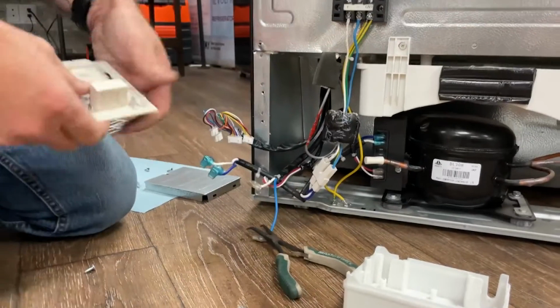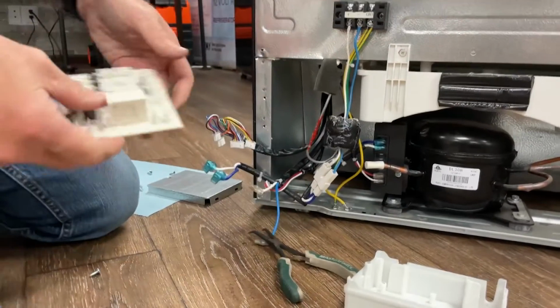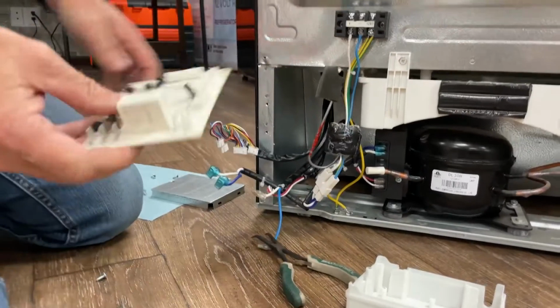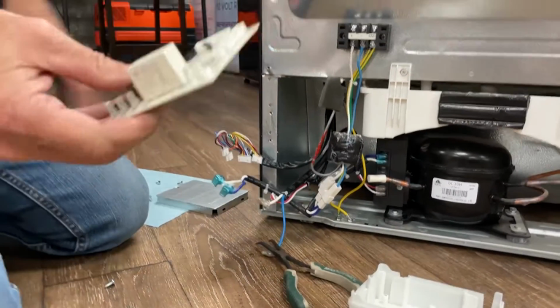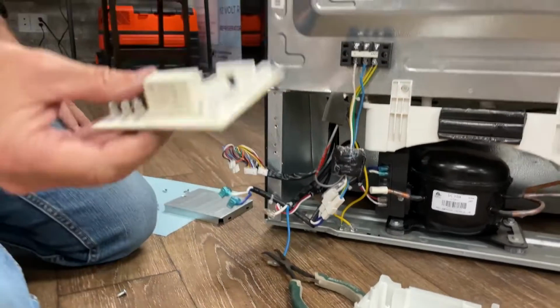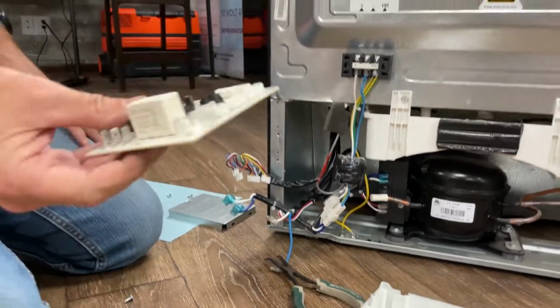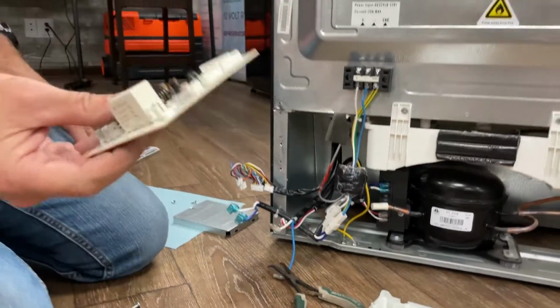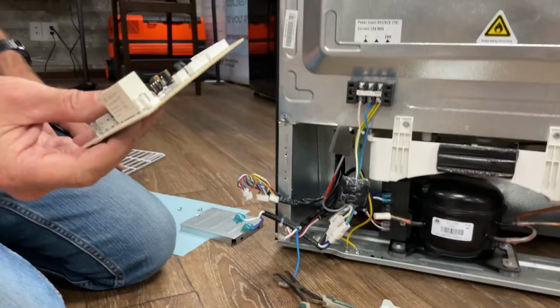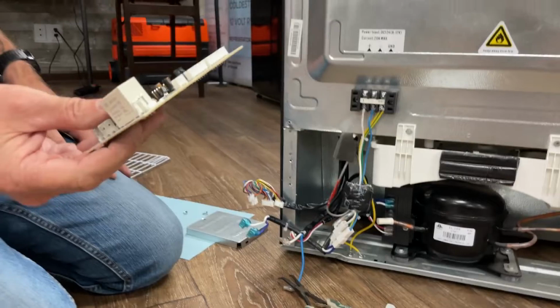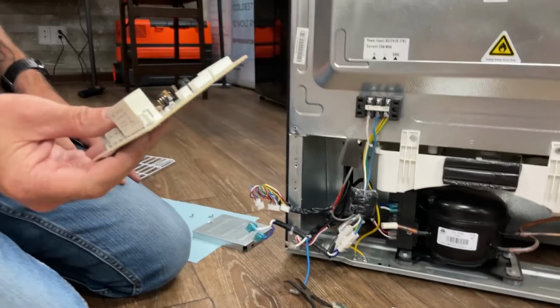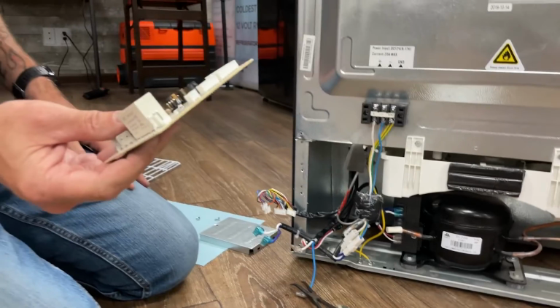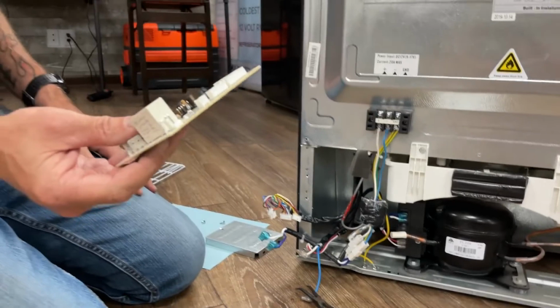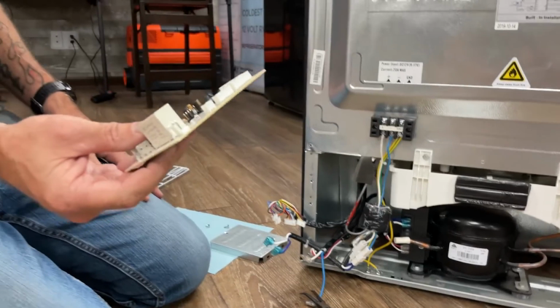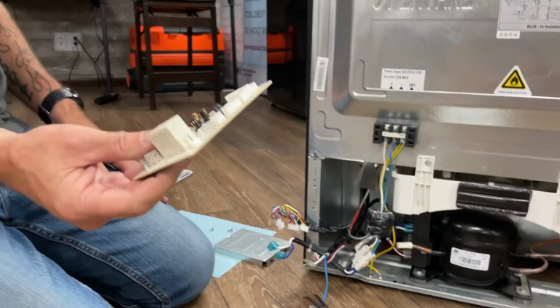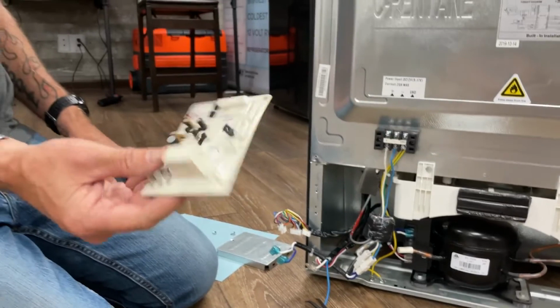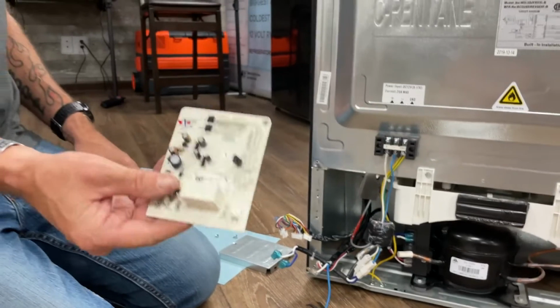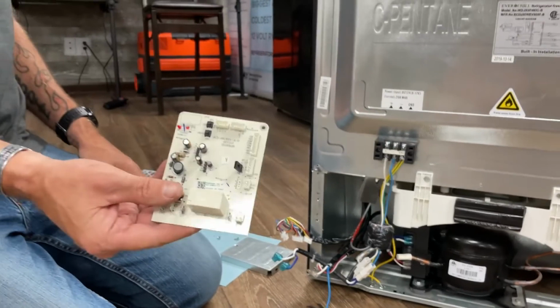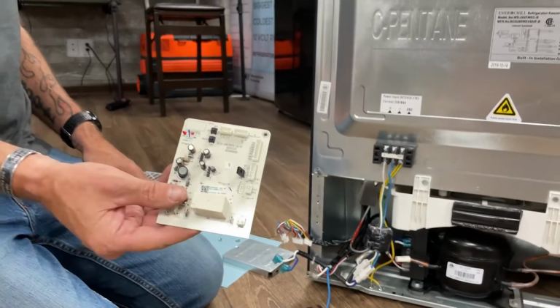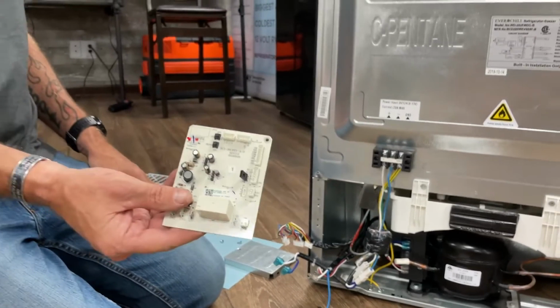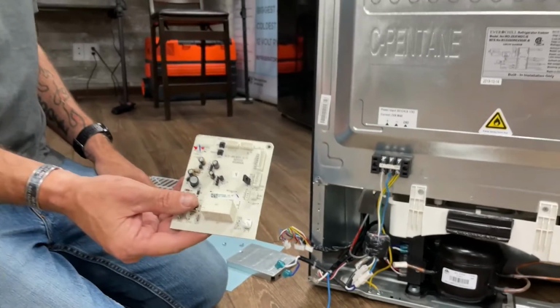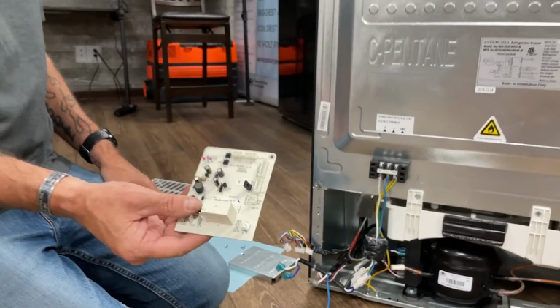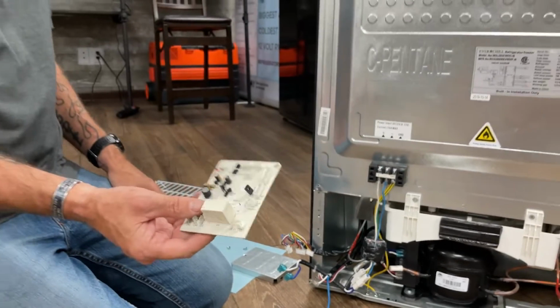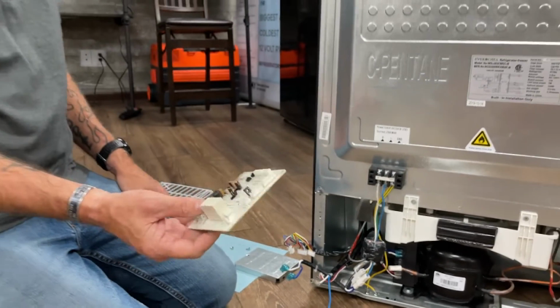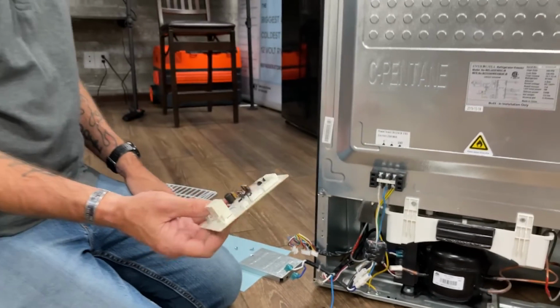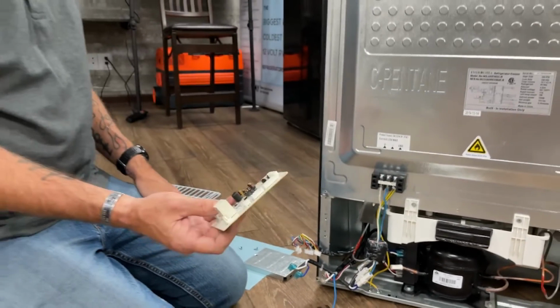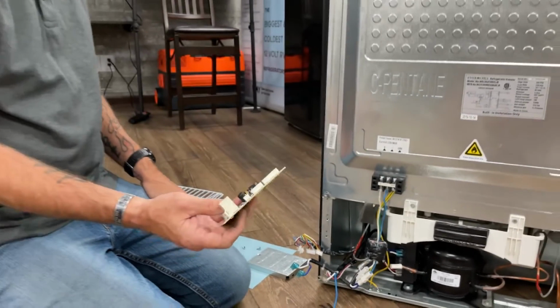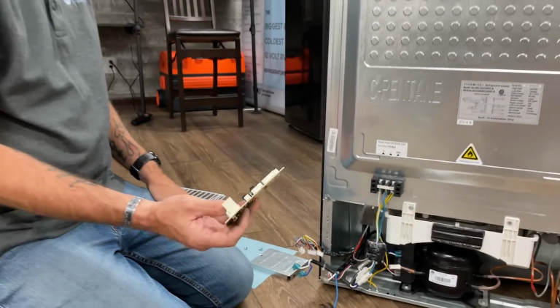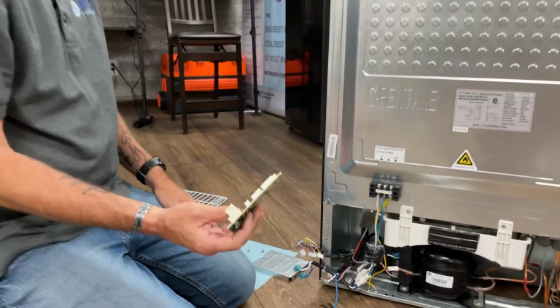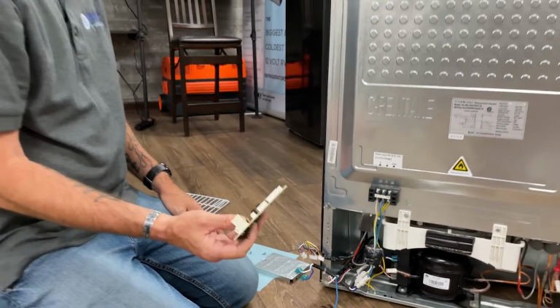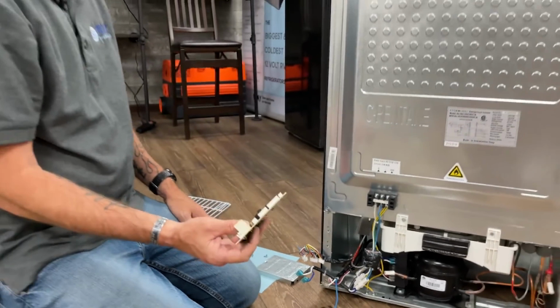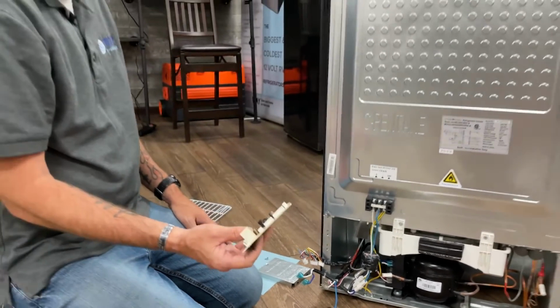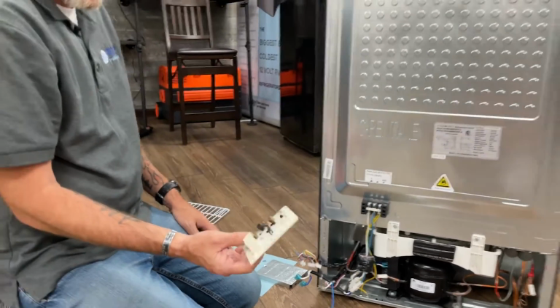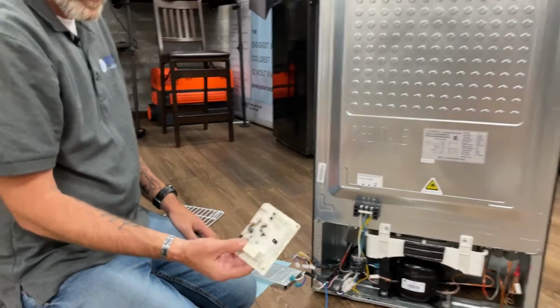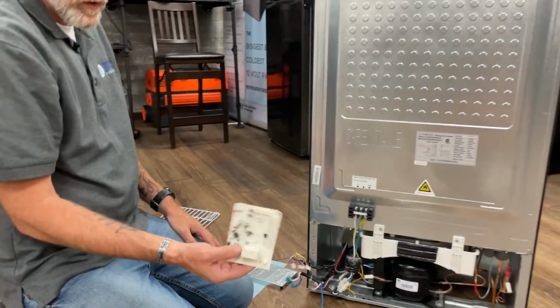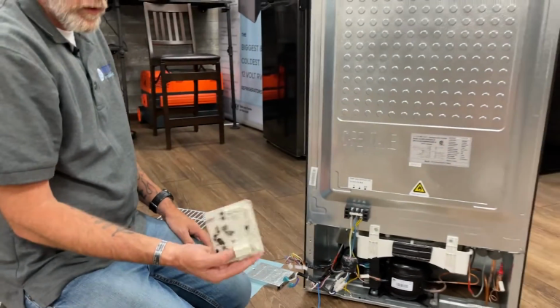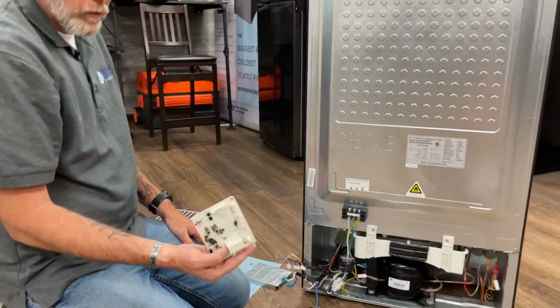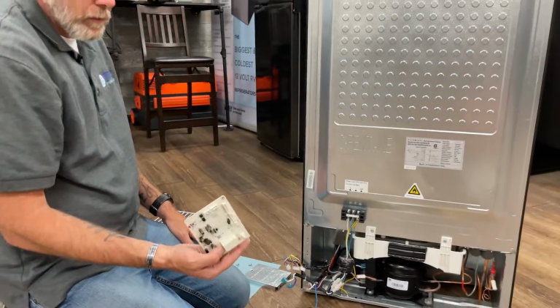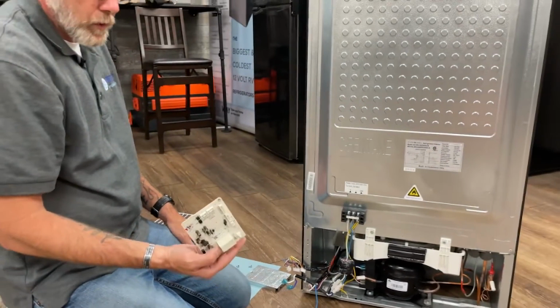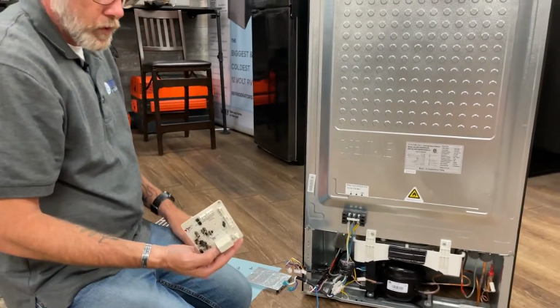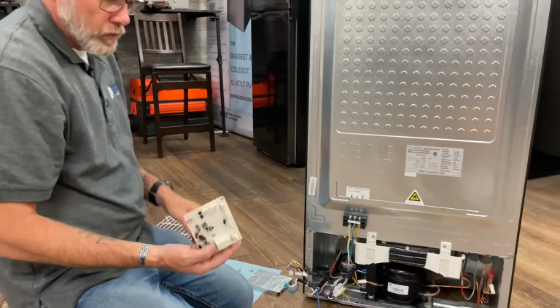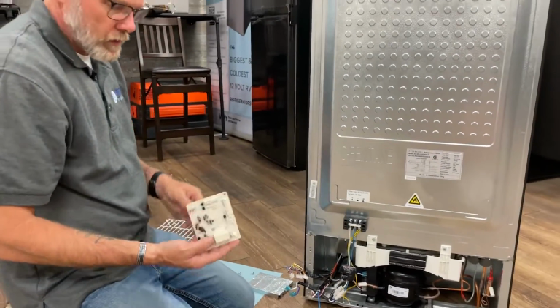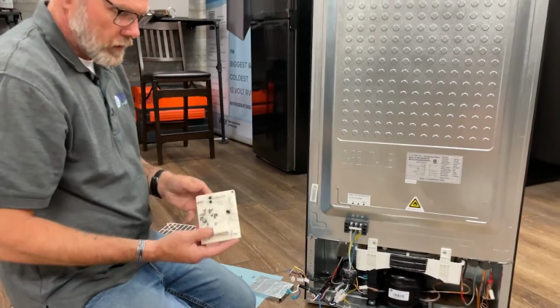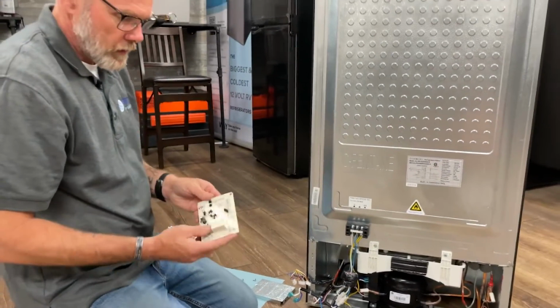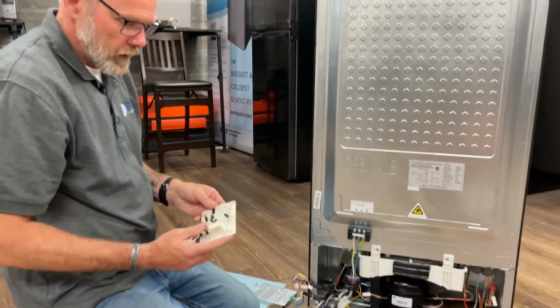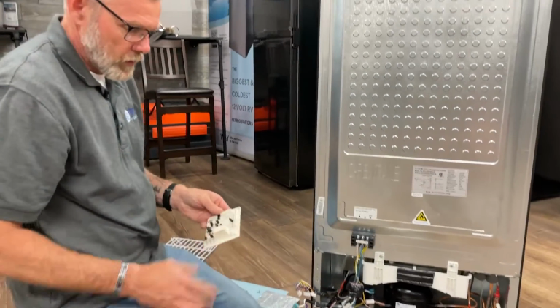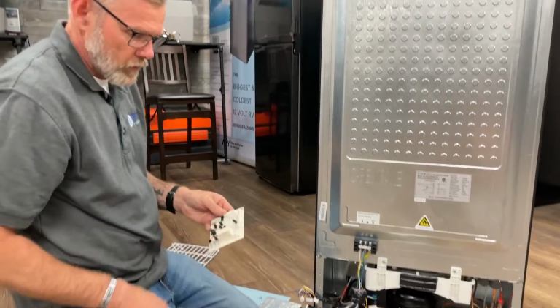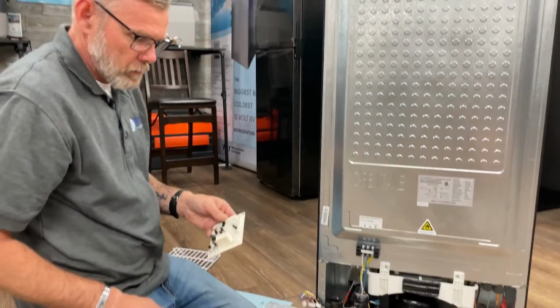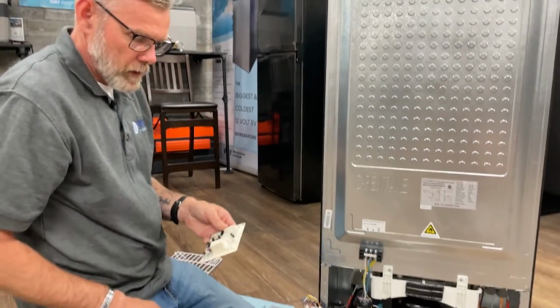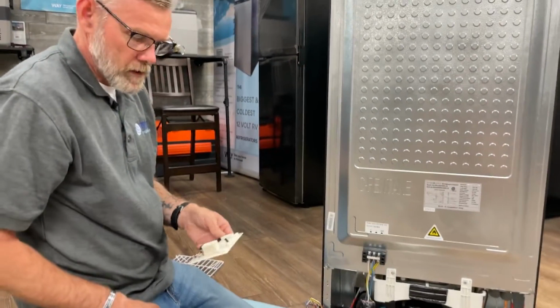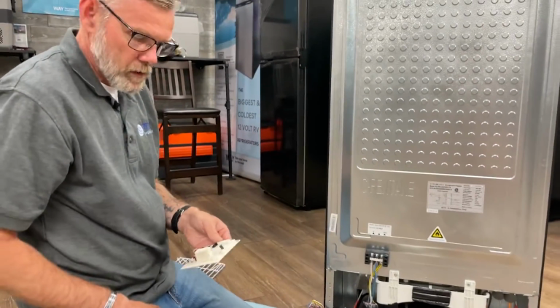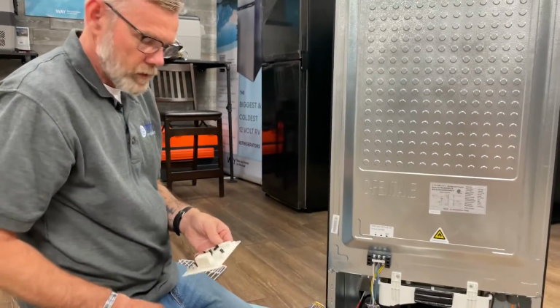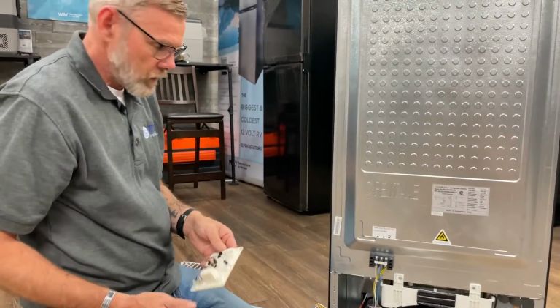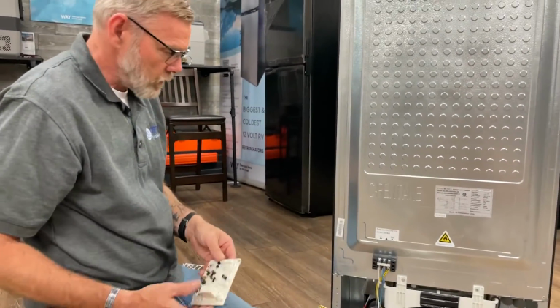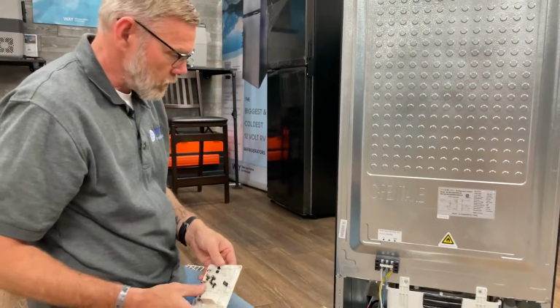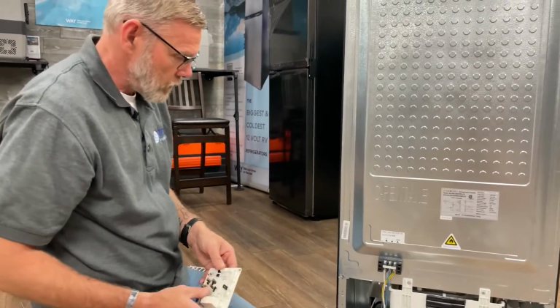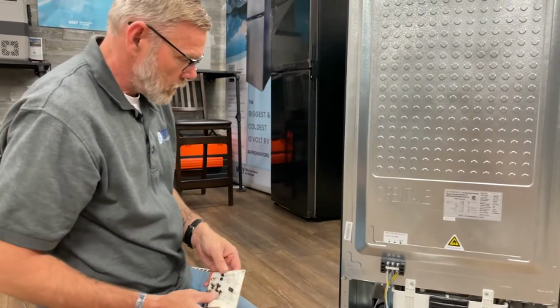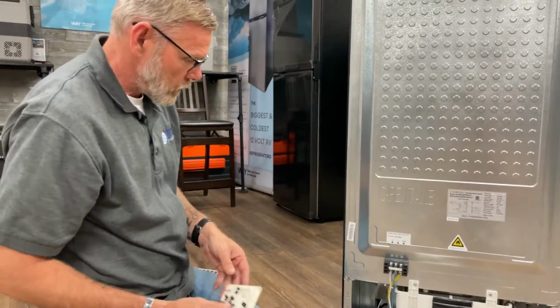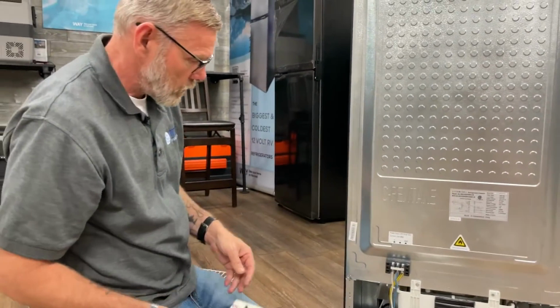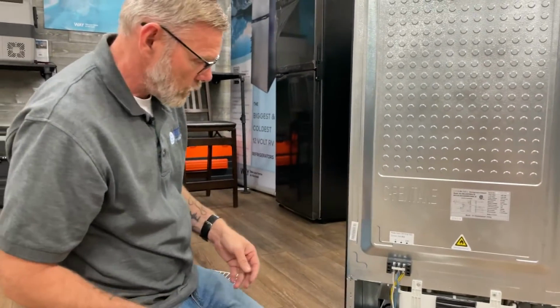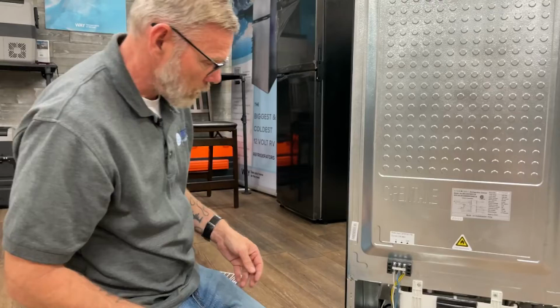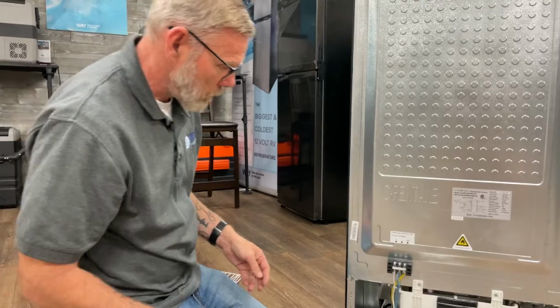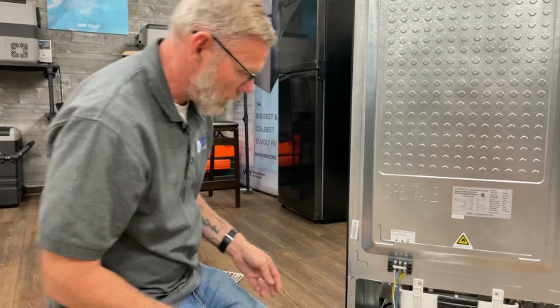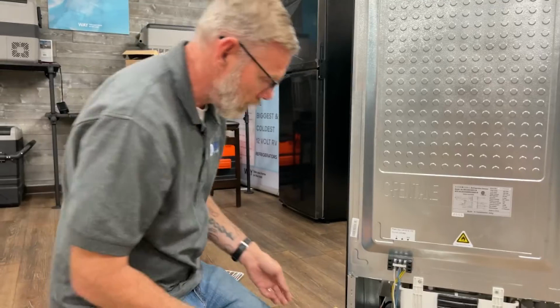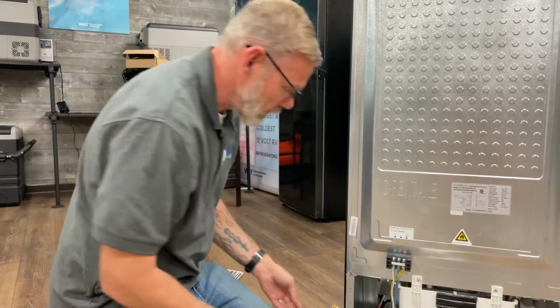Now you have your control board — your circuit board — removed. Now you can replace it with your new component.